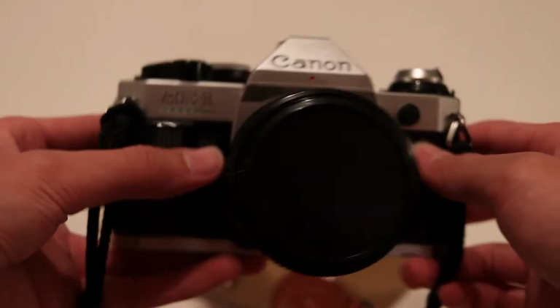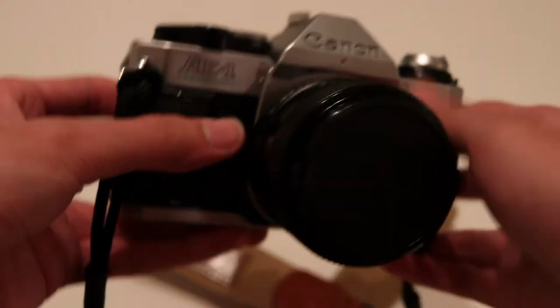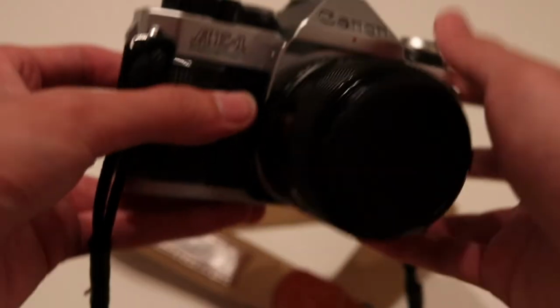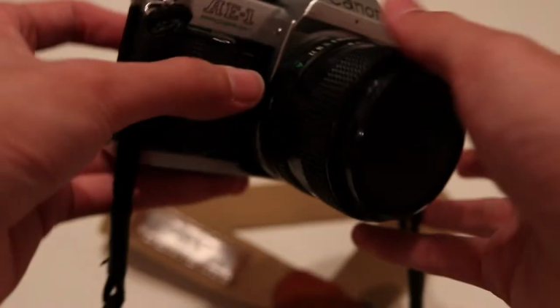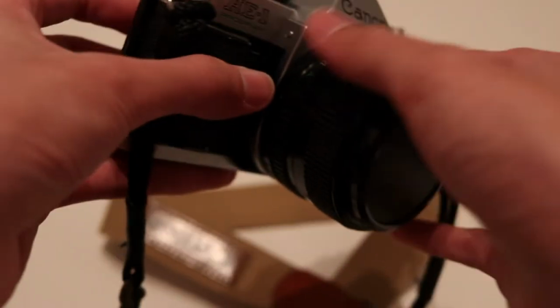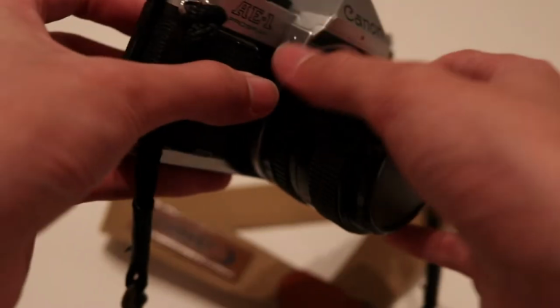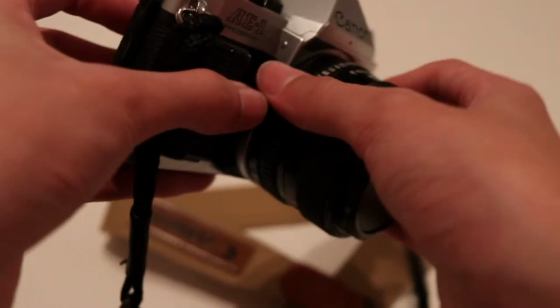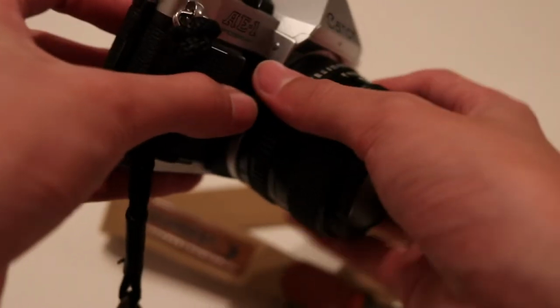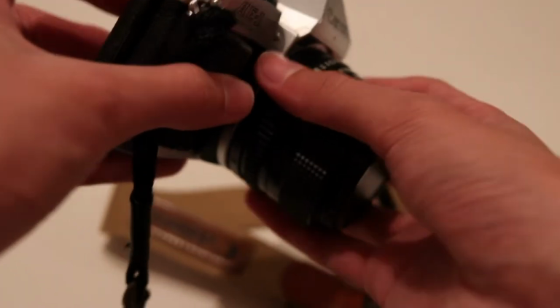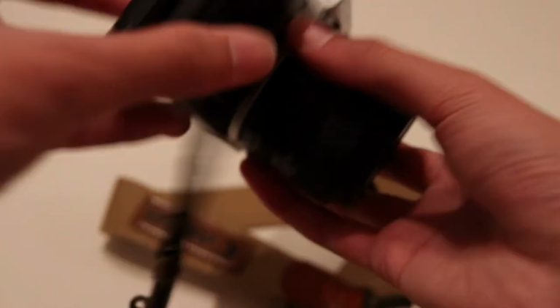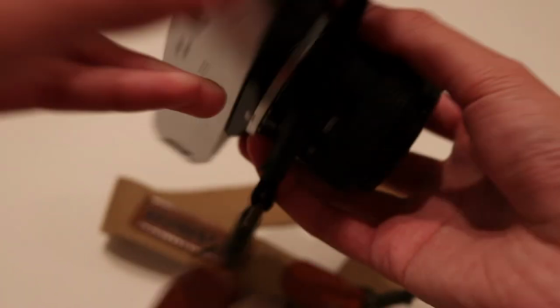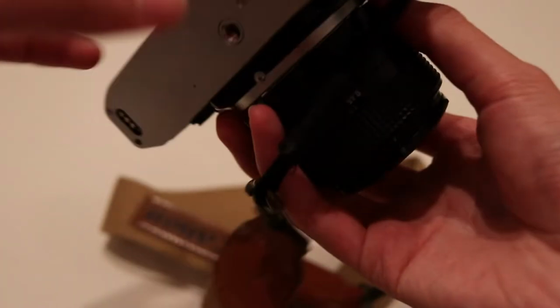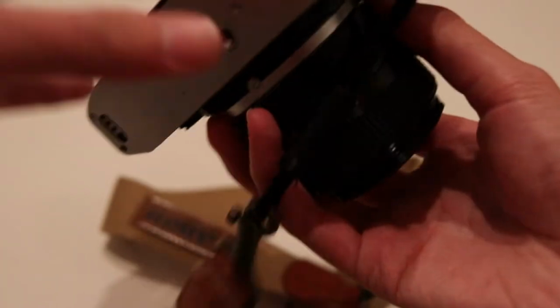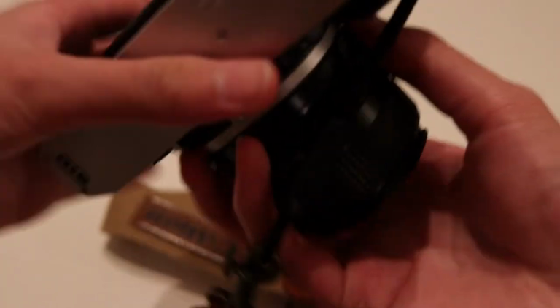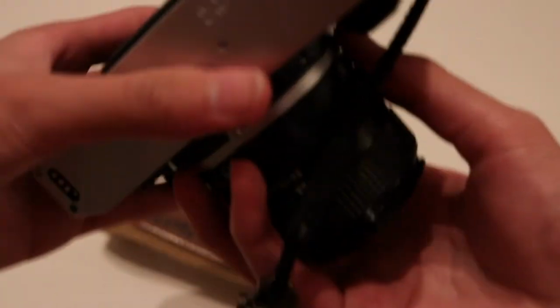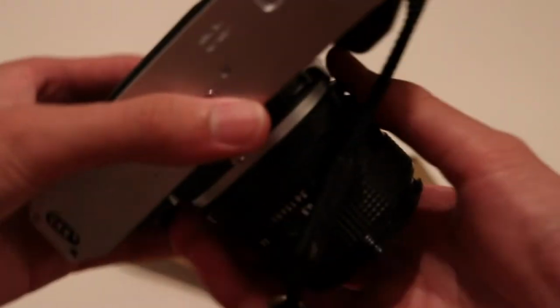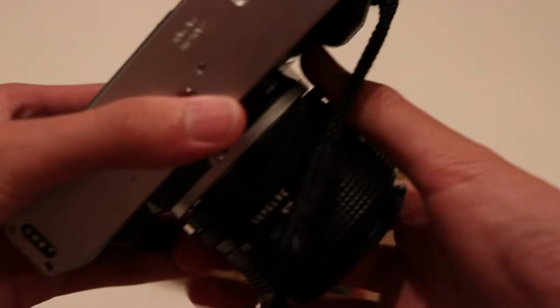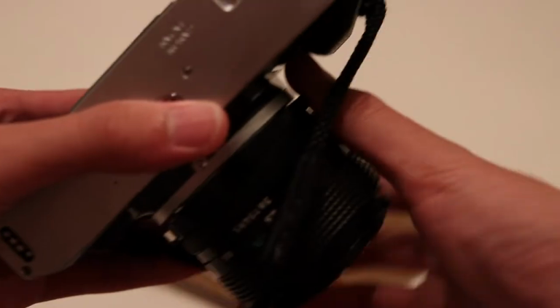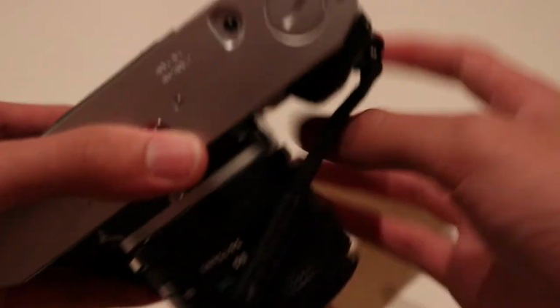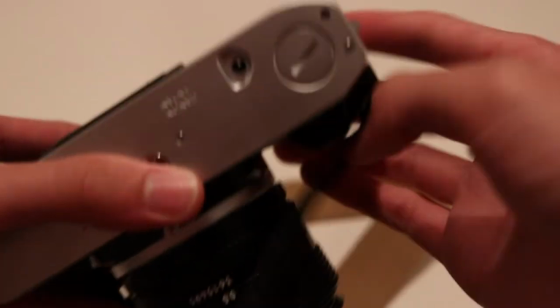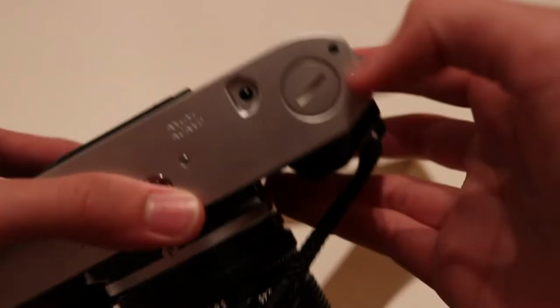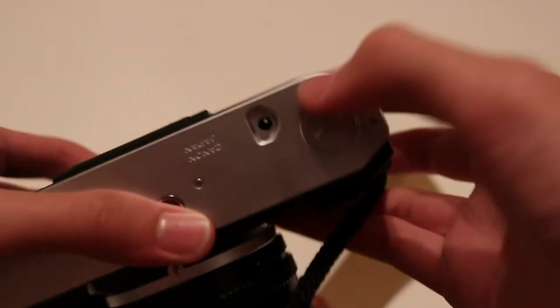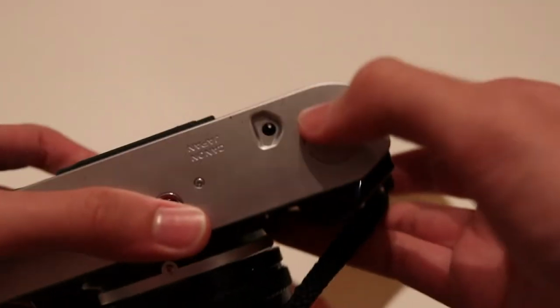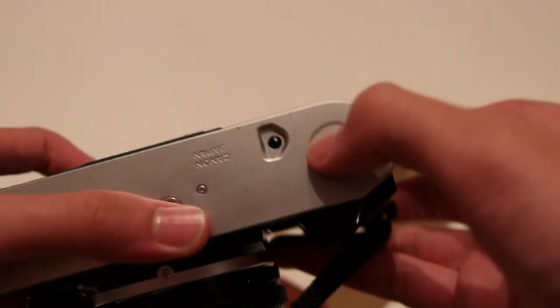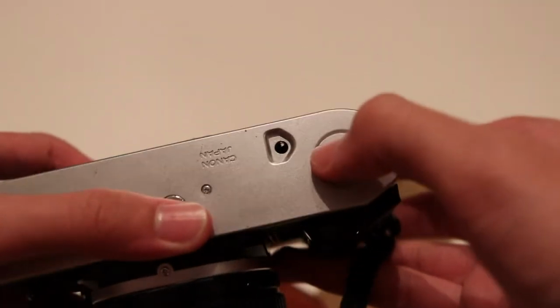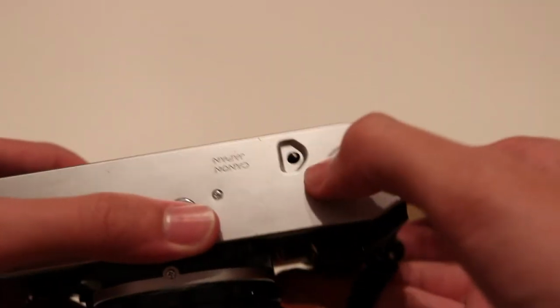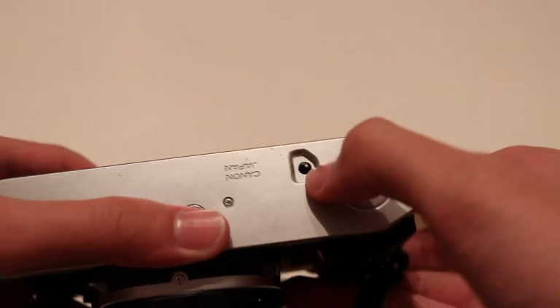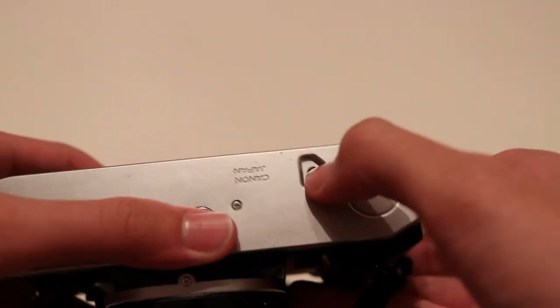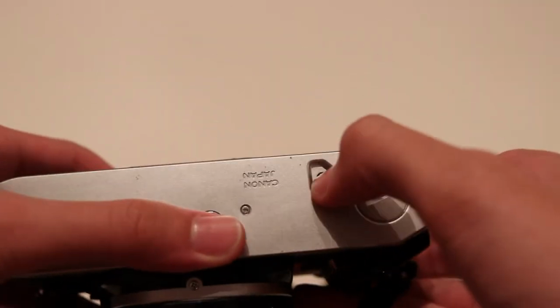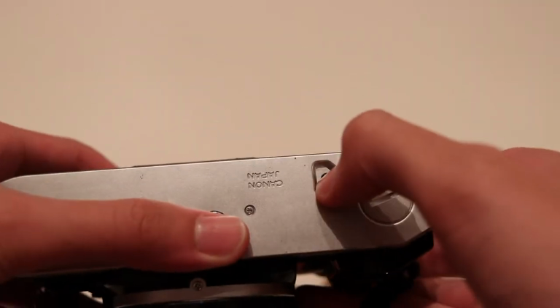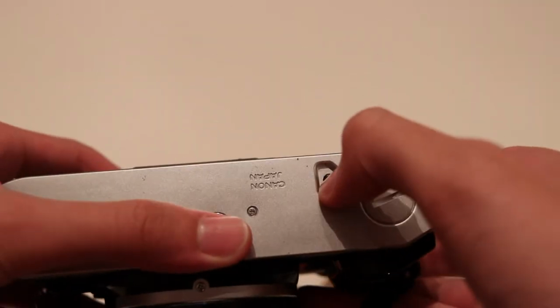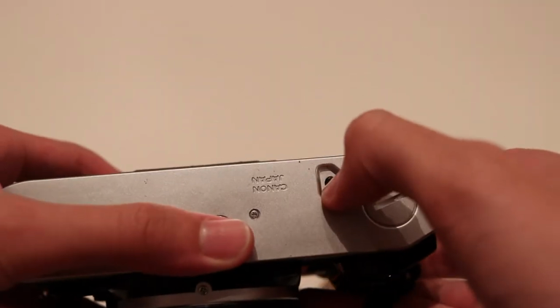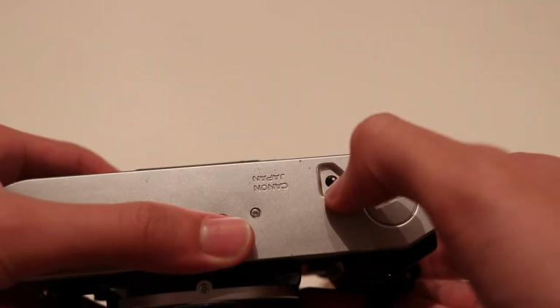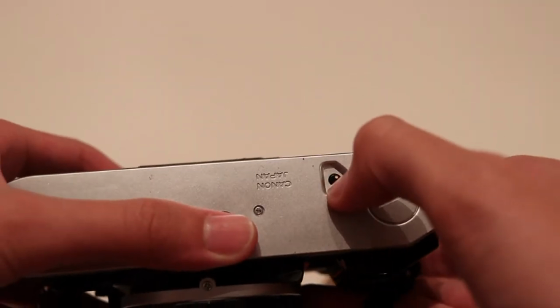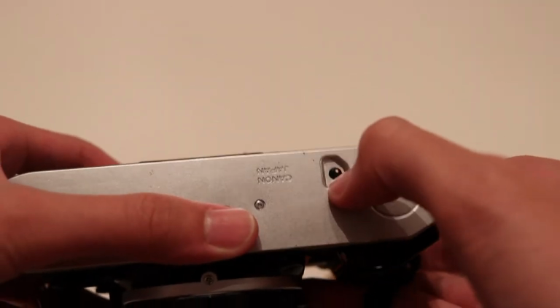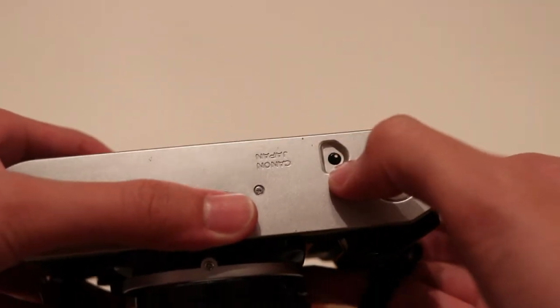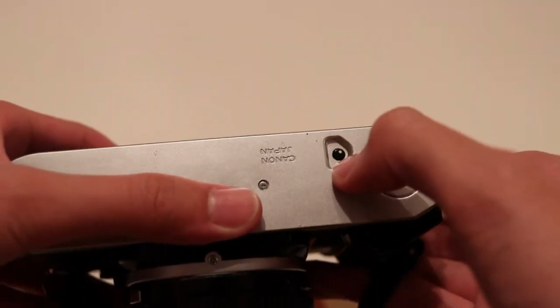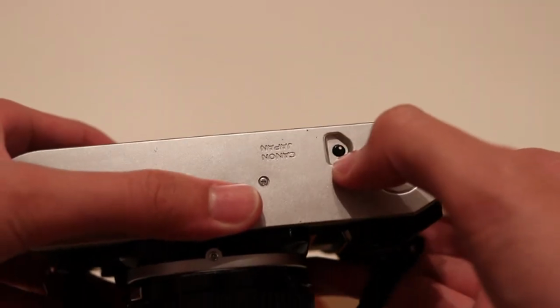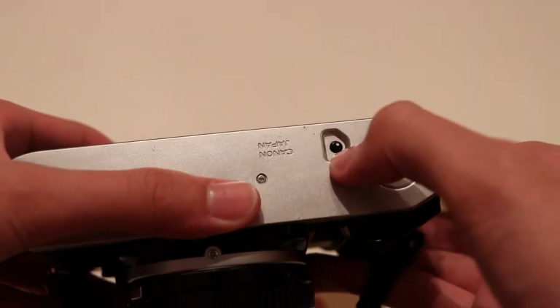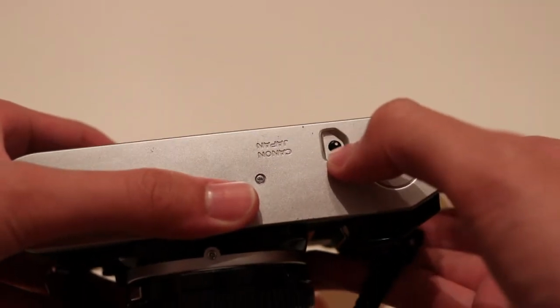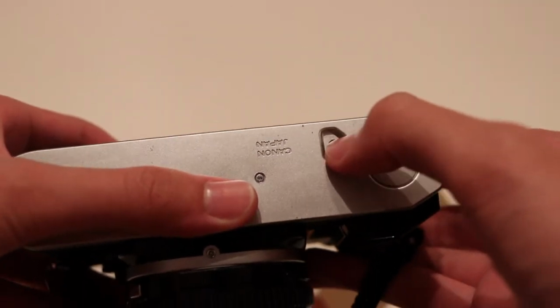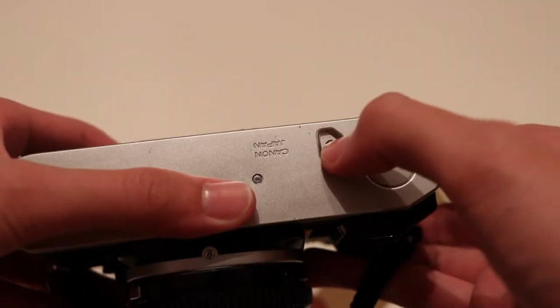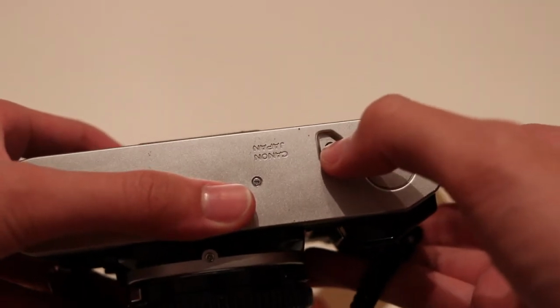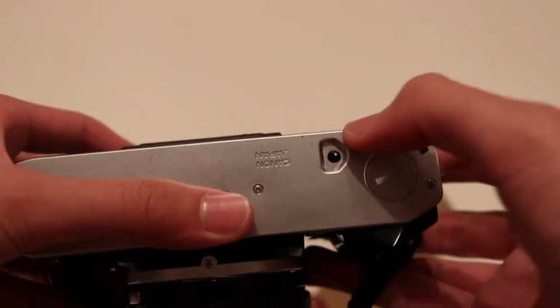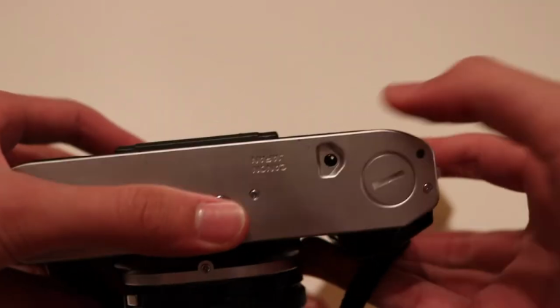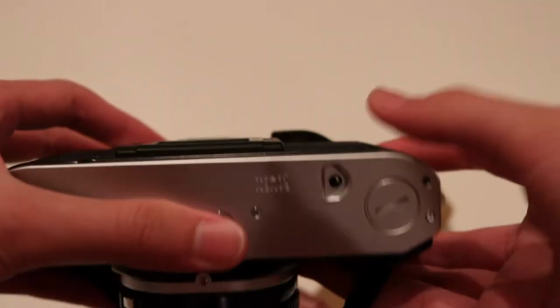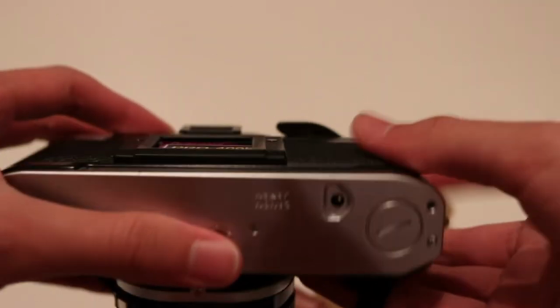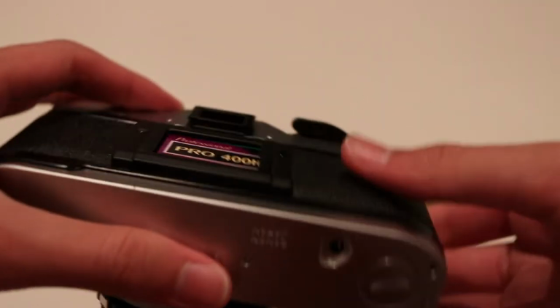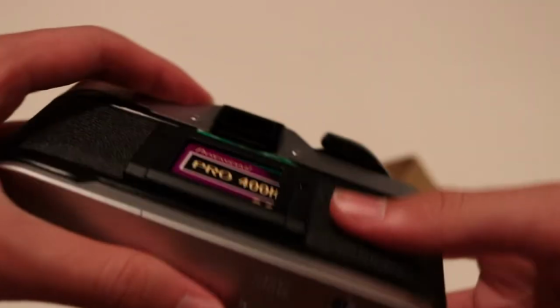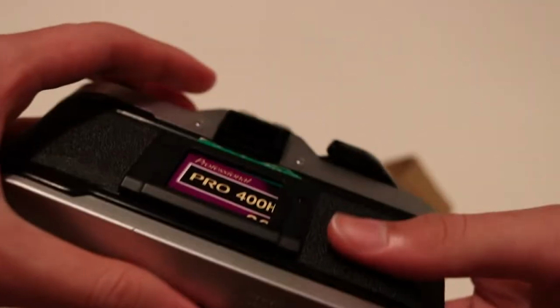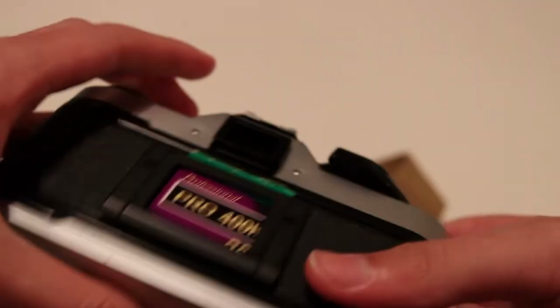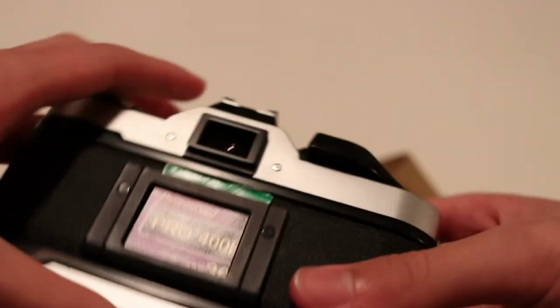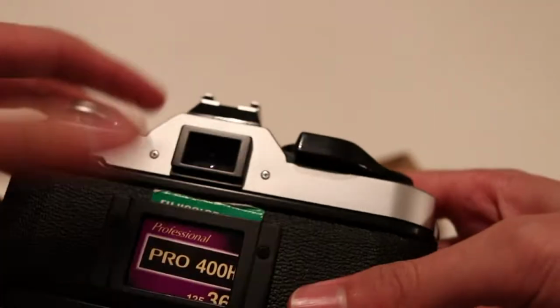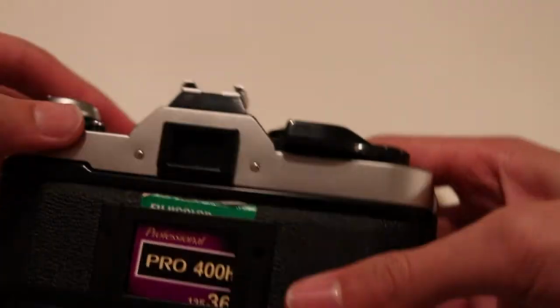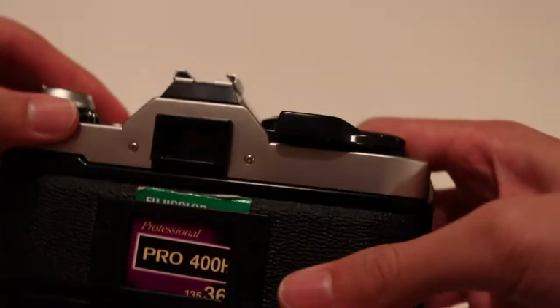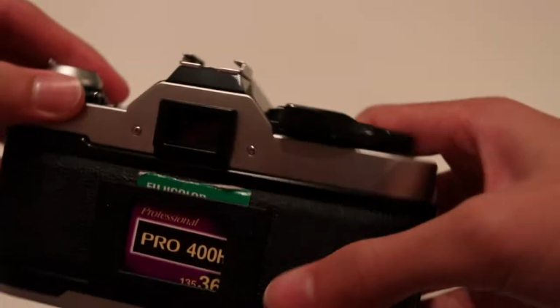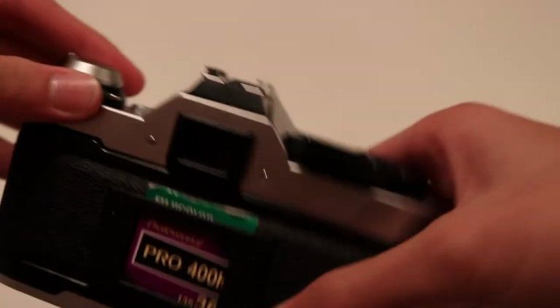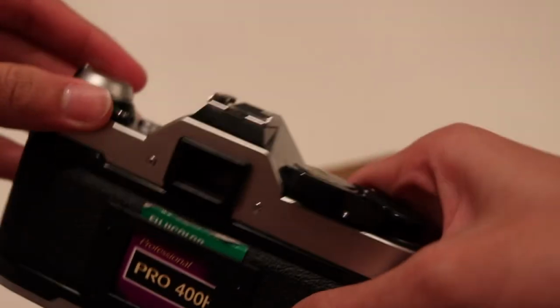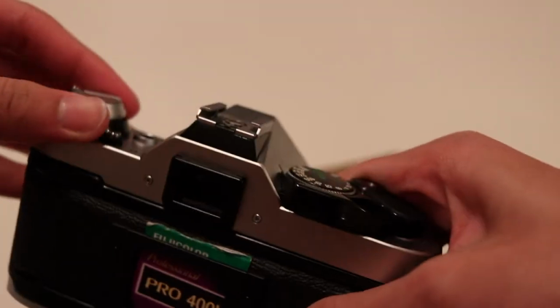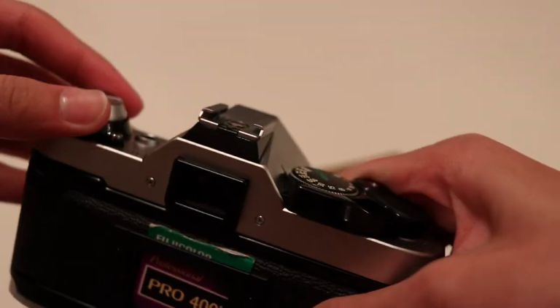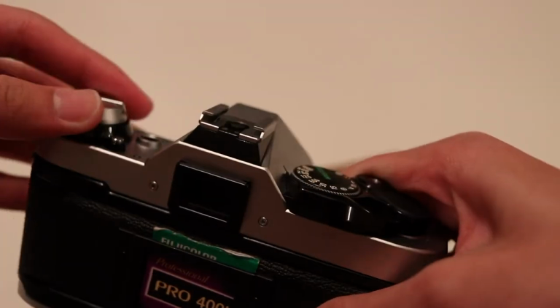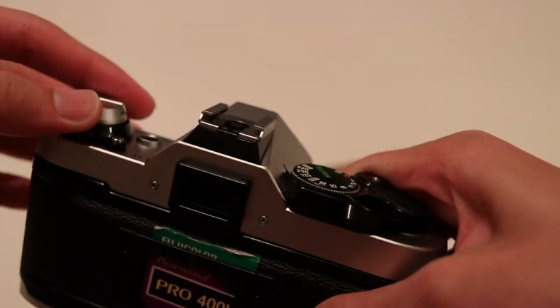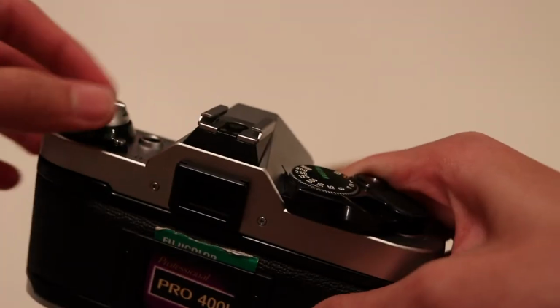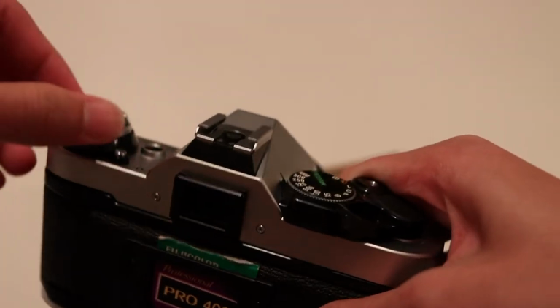The first thing you have to do is just press this button real quick. This button will allow you to begin unwinding your film.